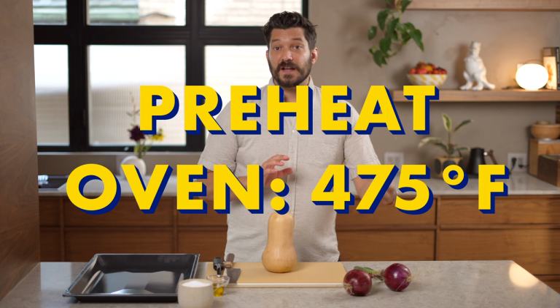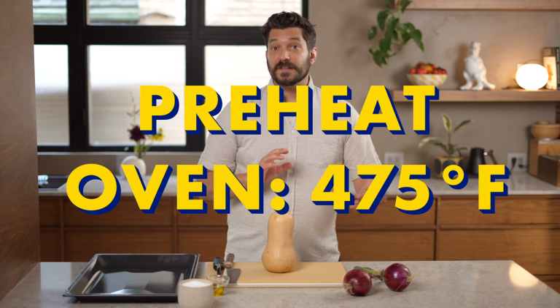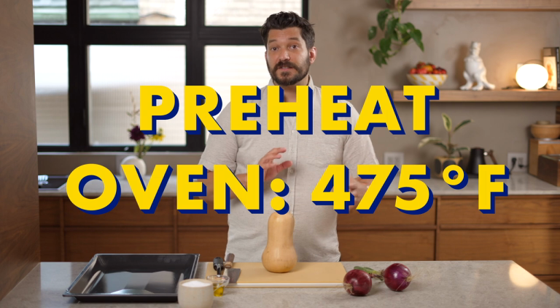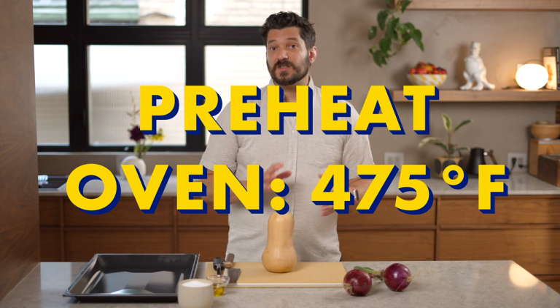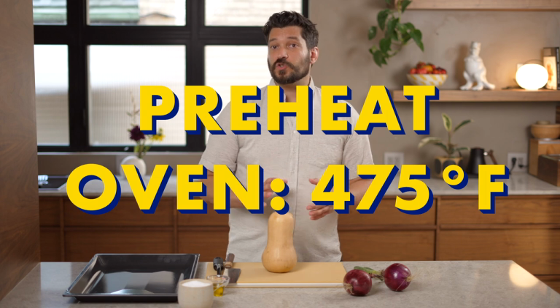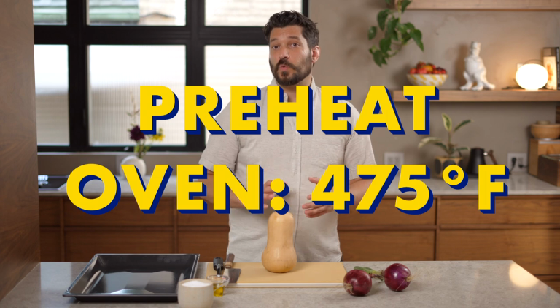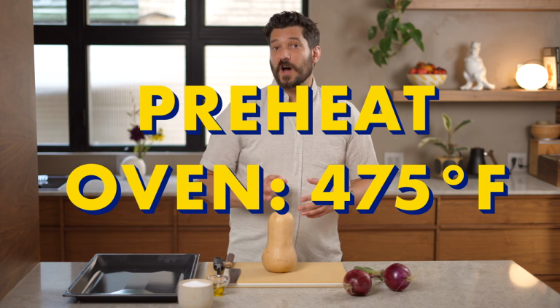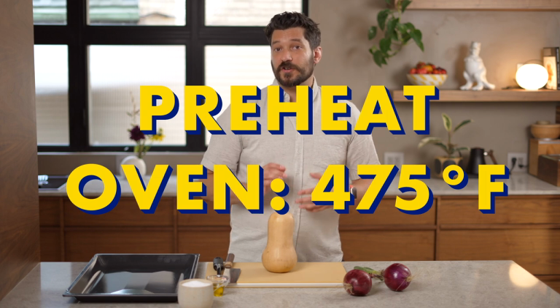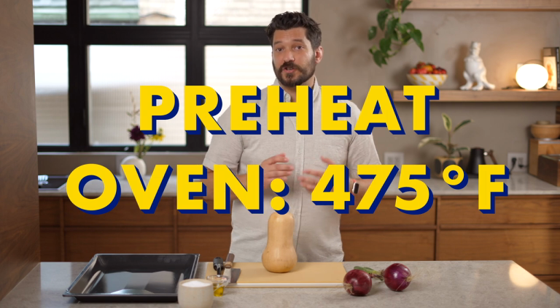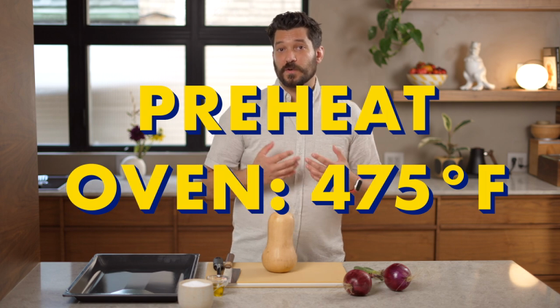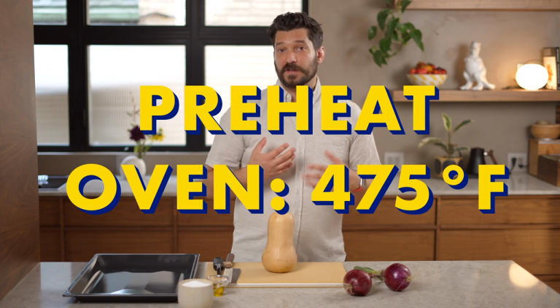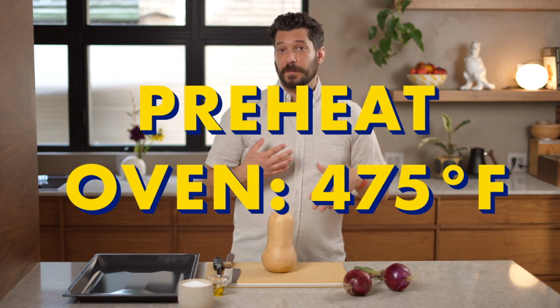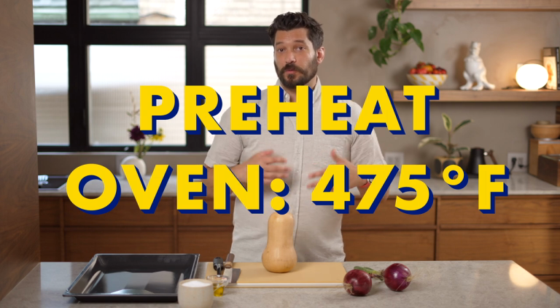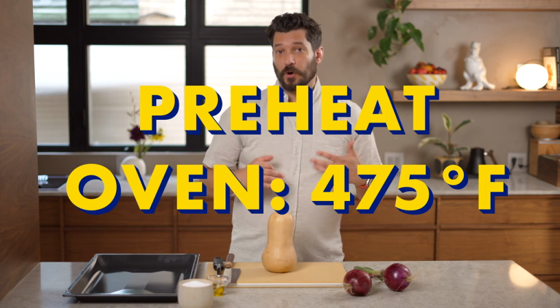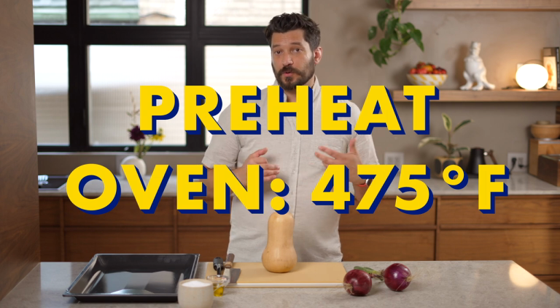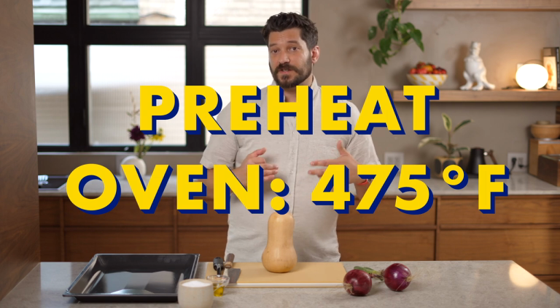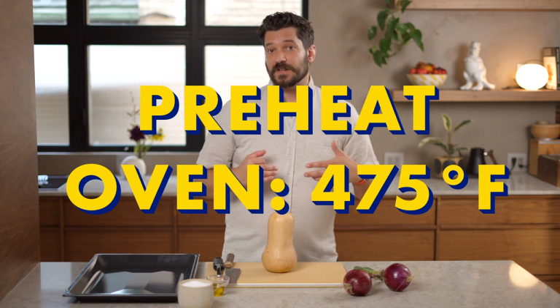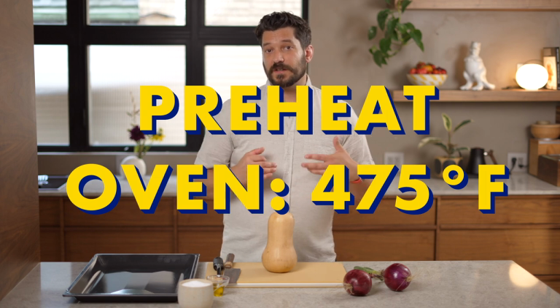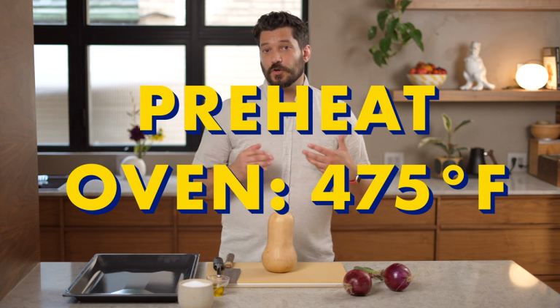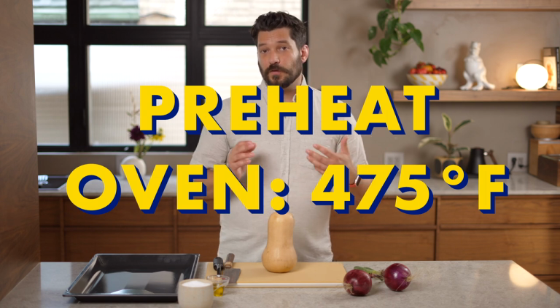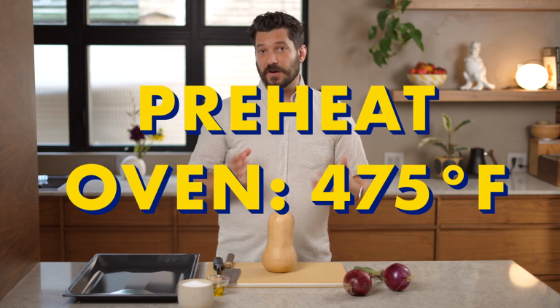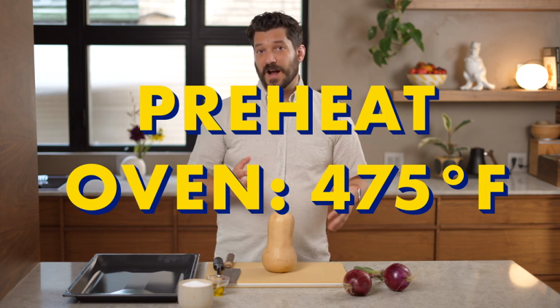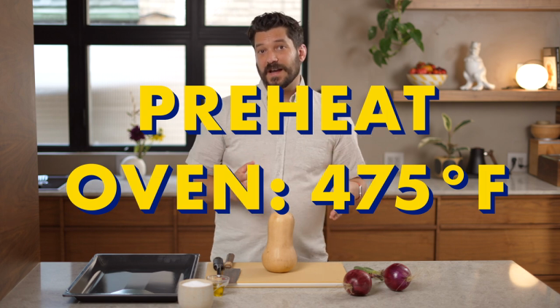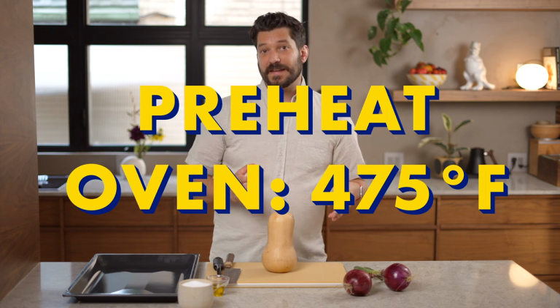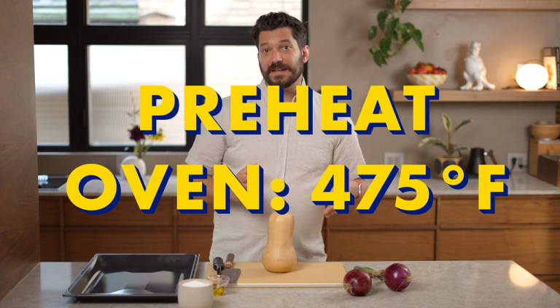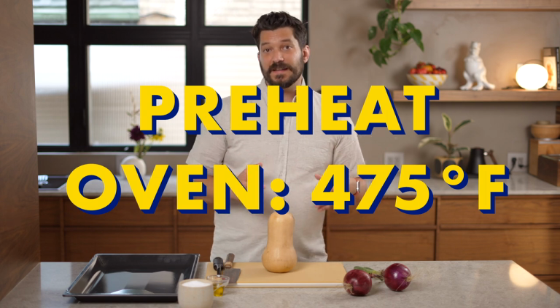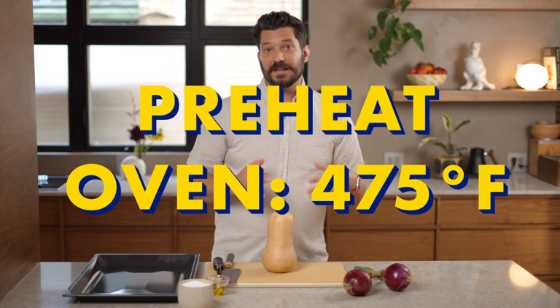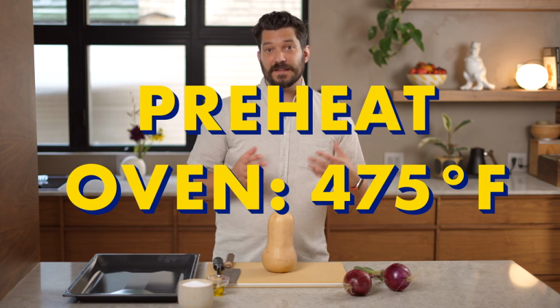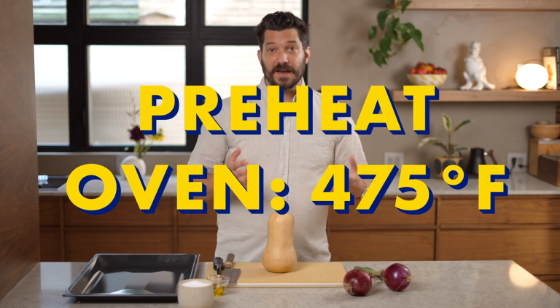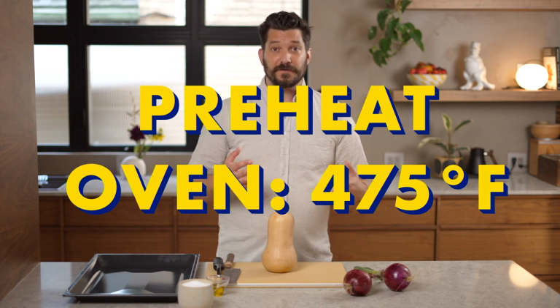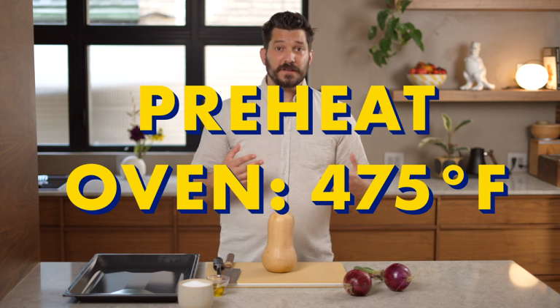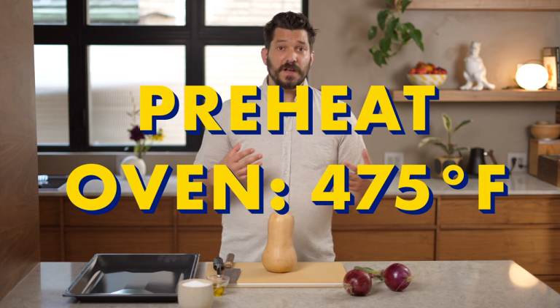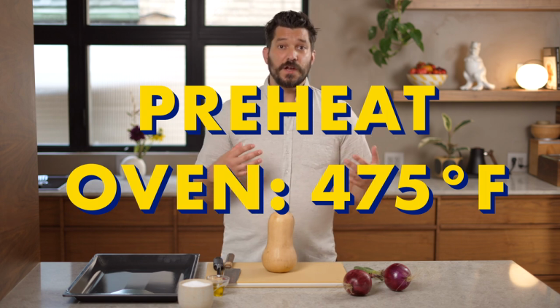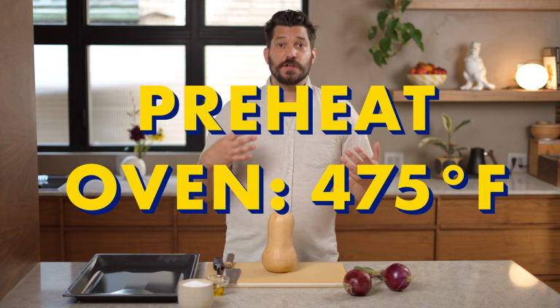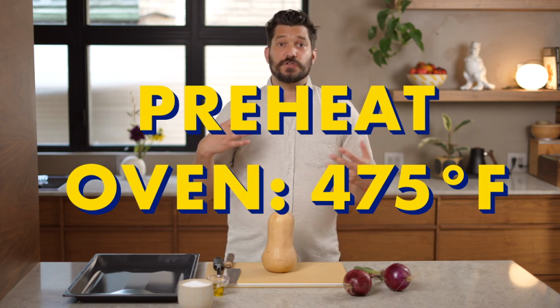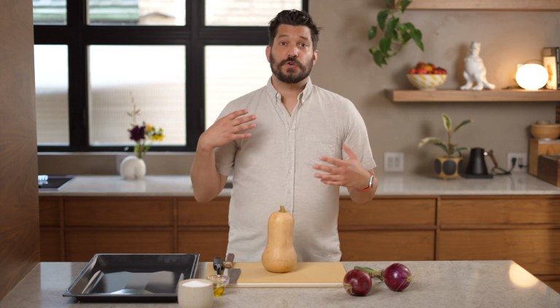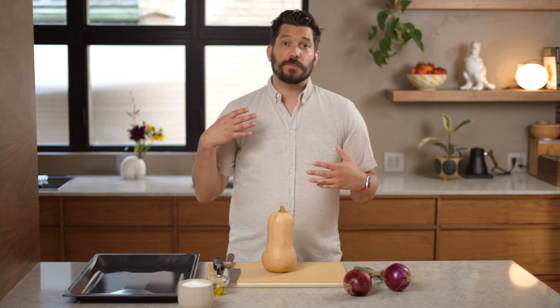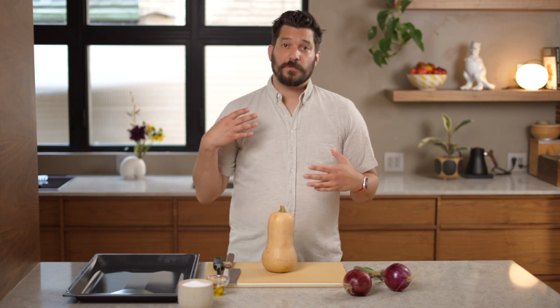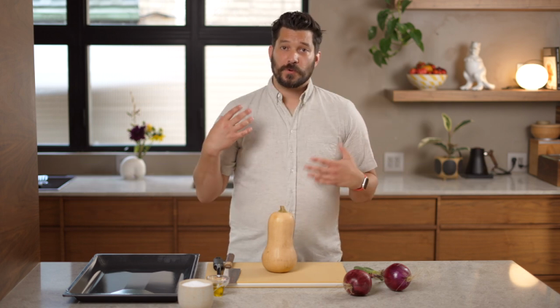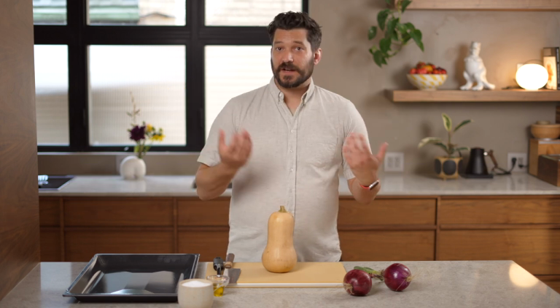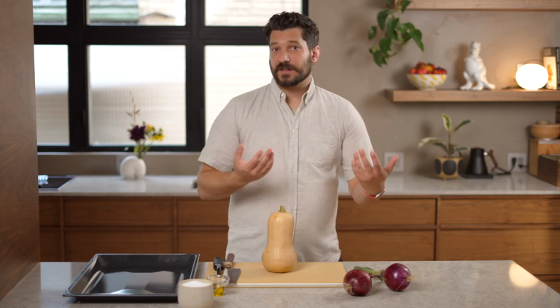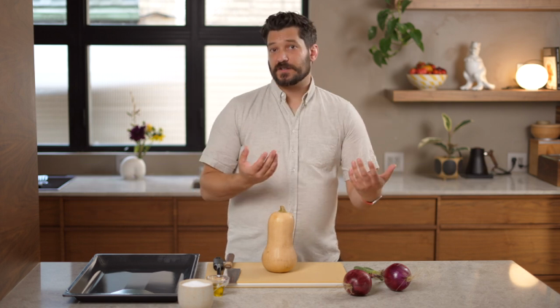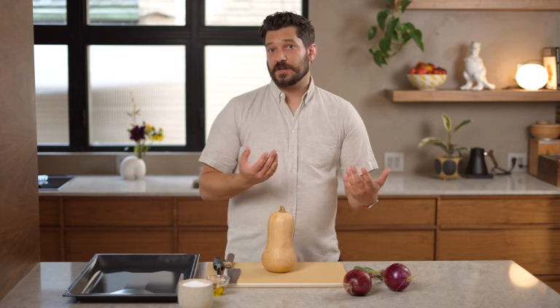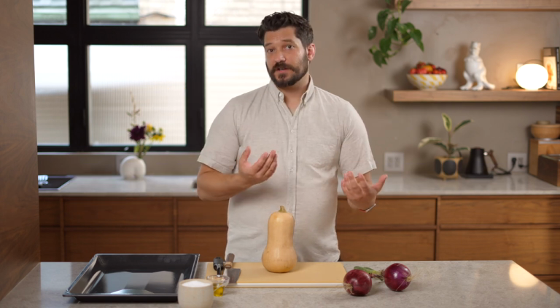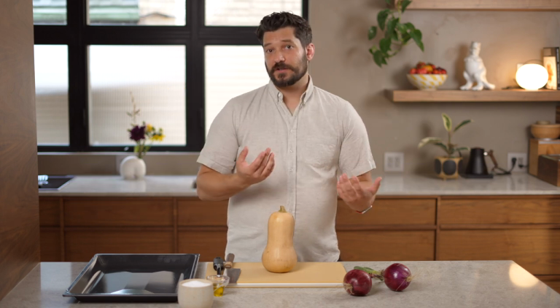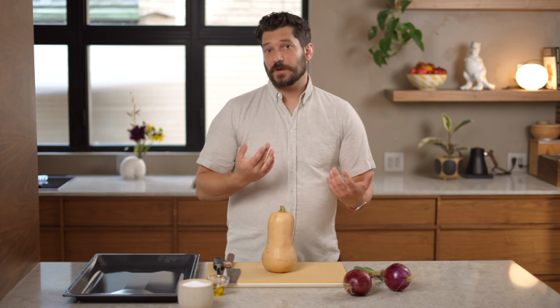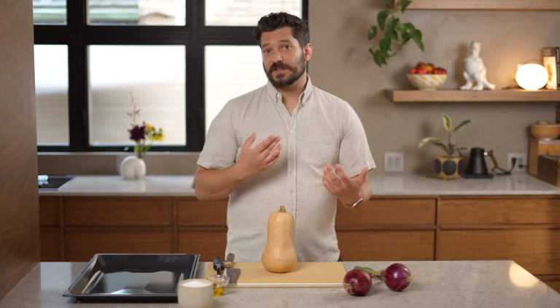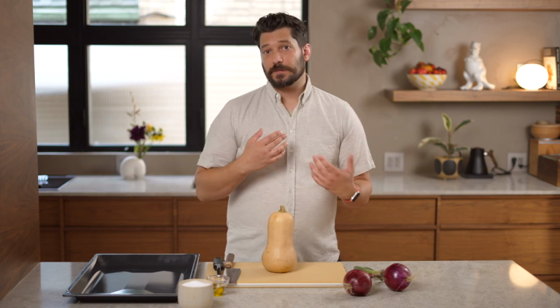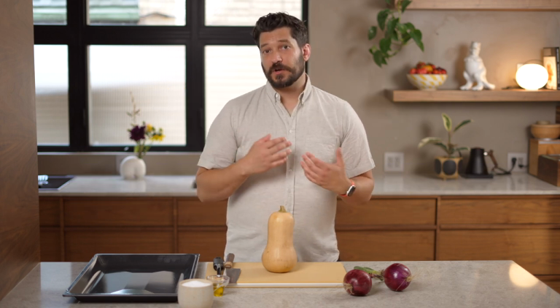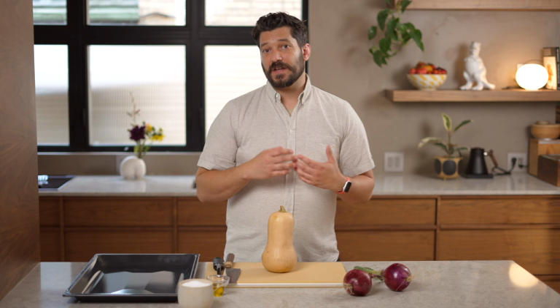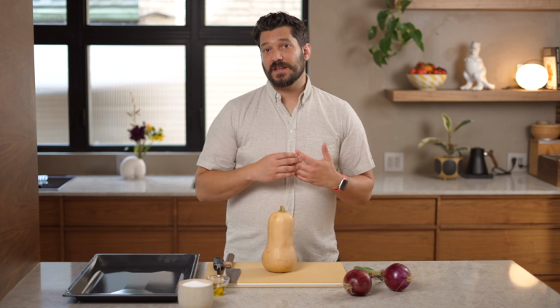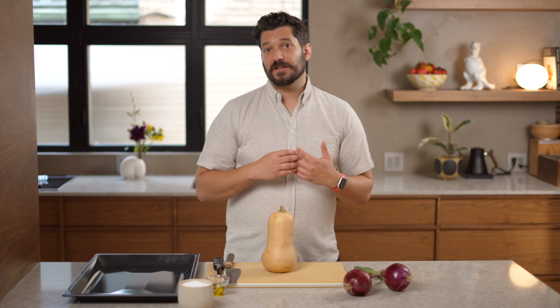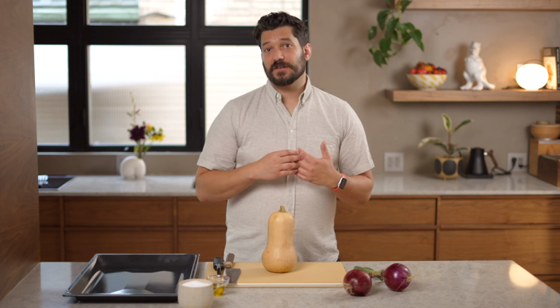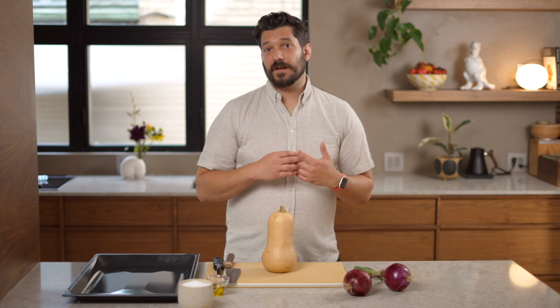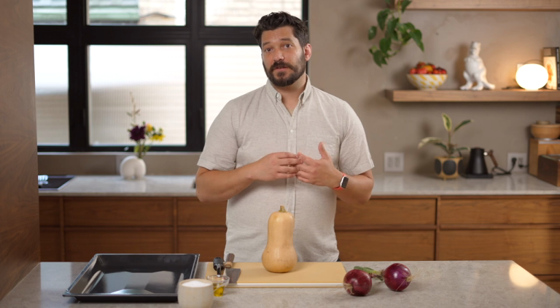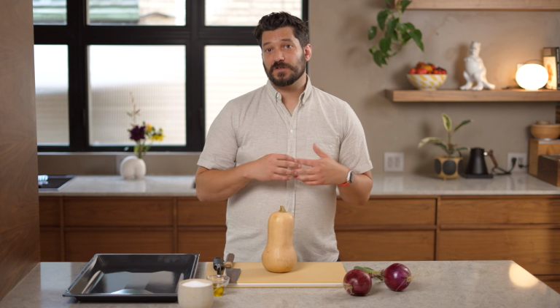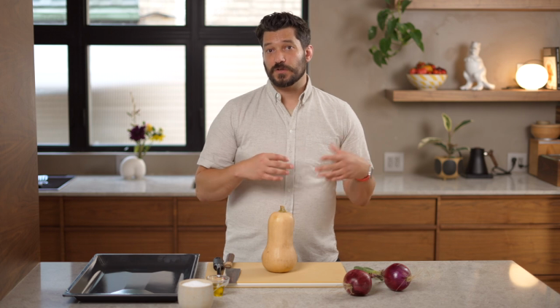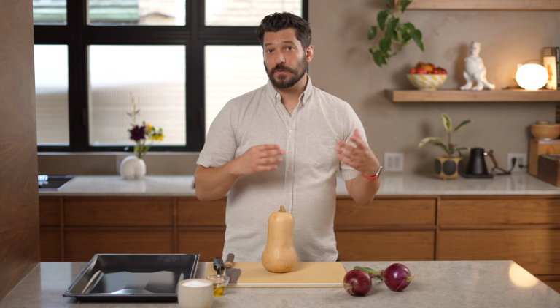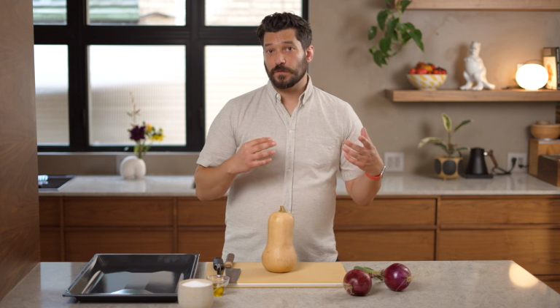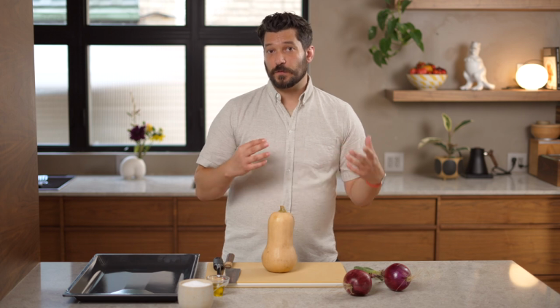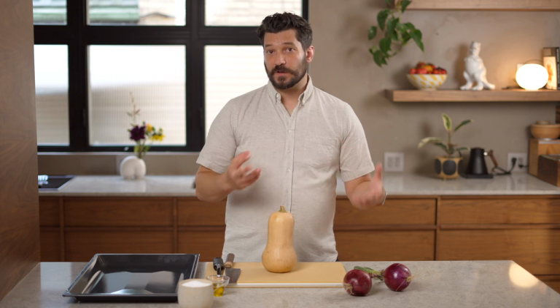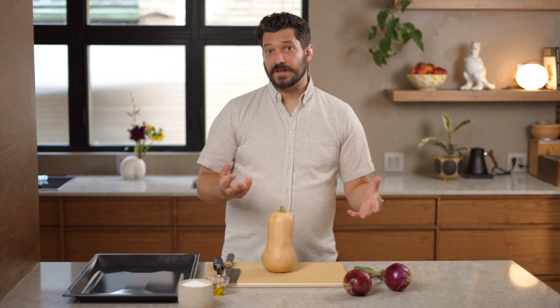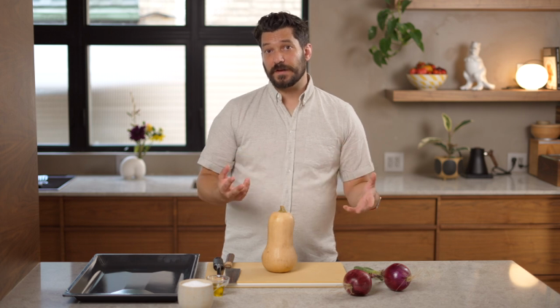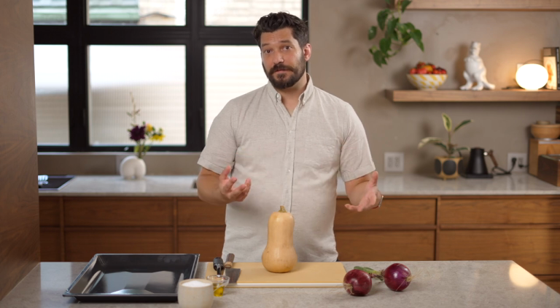The onions and squash are going to be roasted over high heat, so before getting started preheat your oven to 475°F.